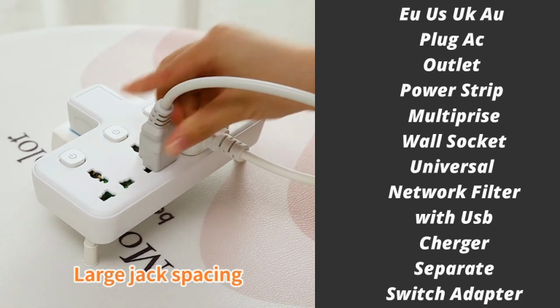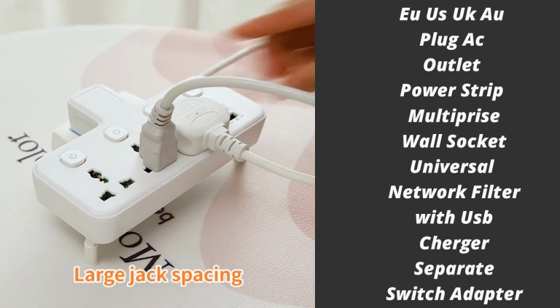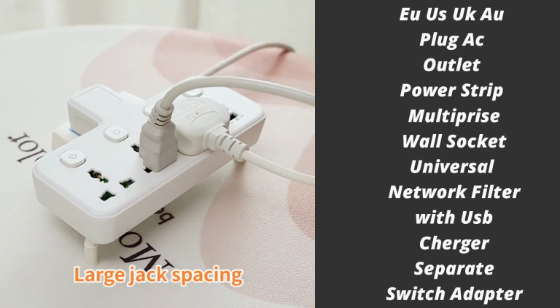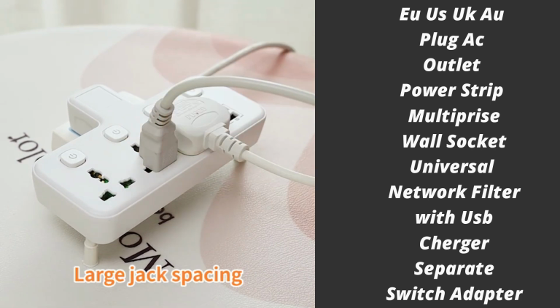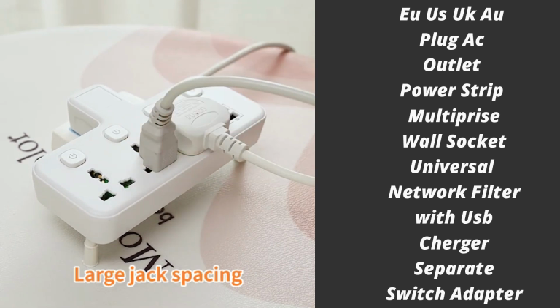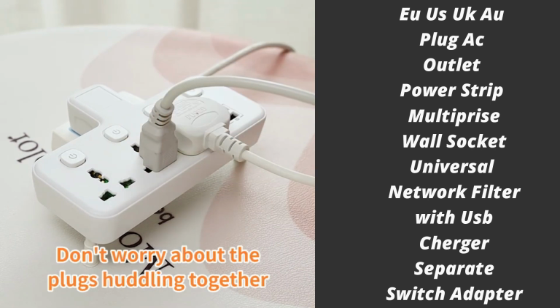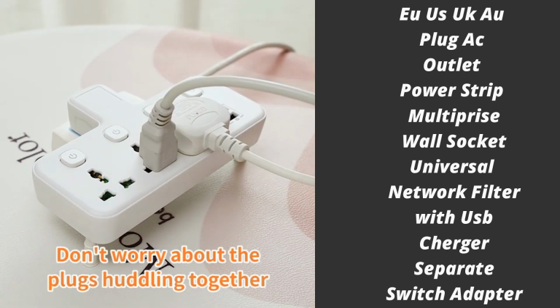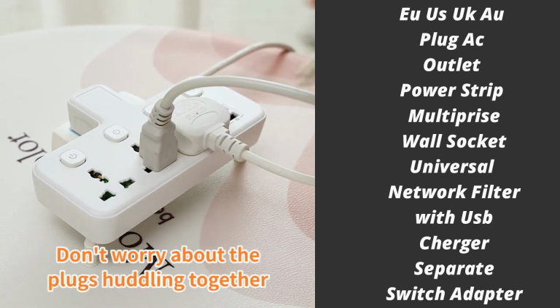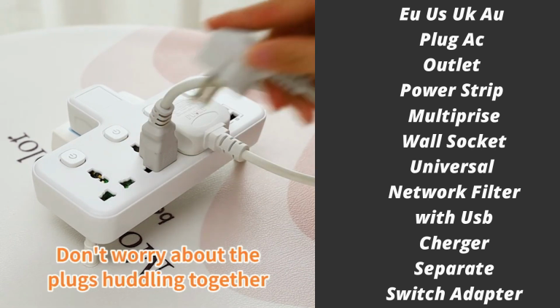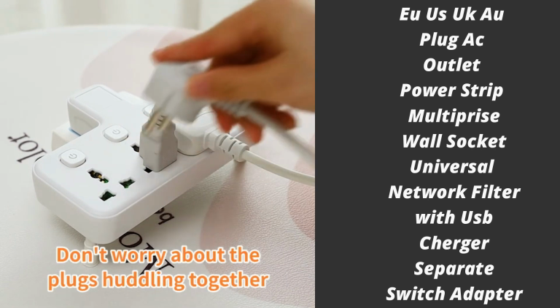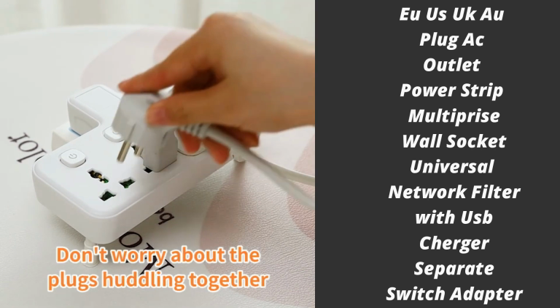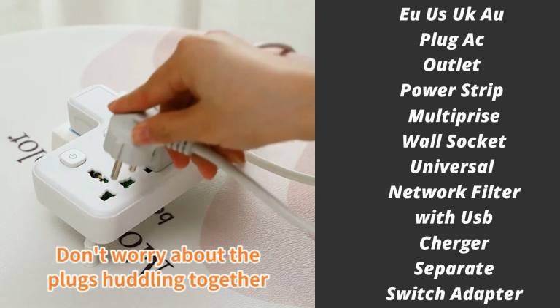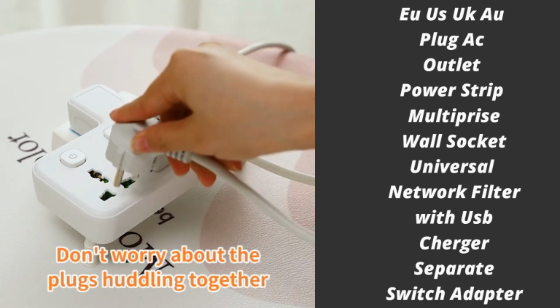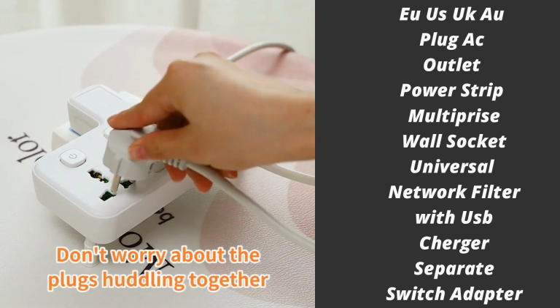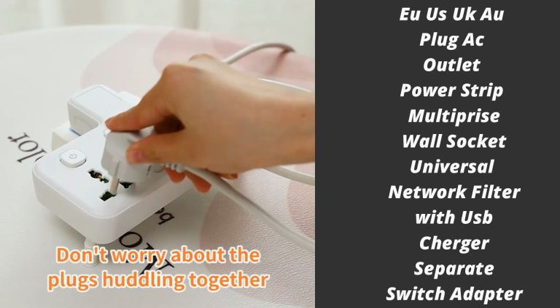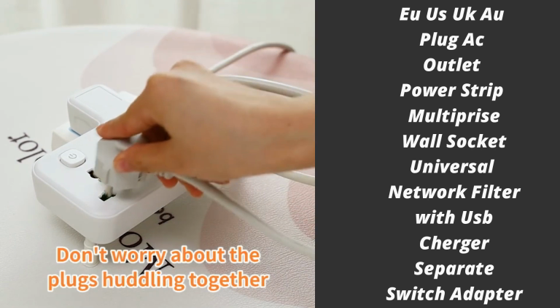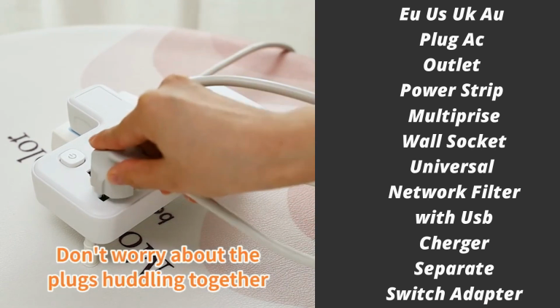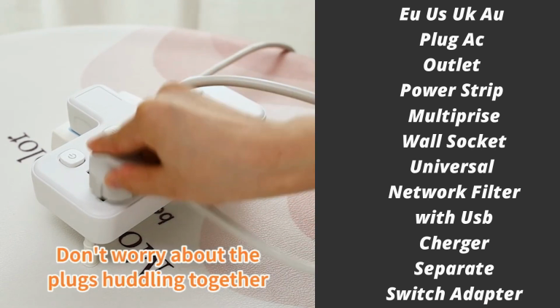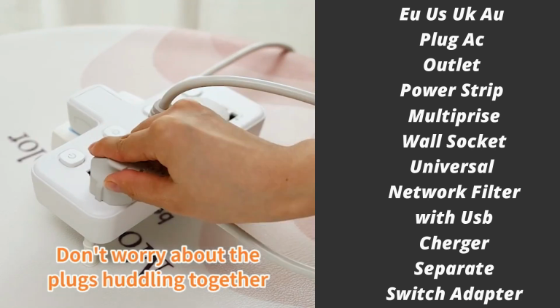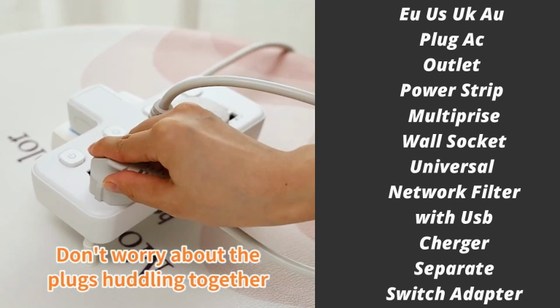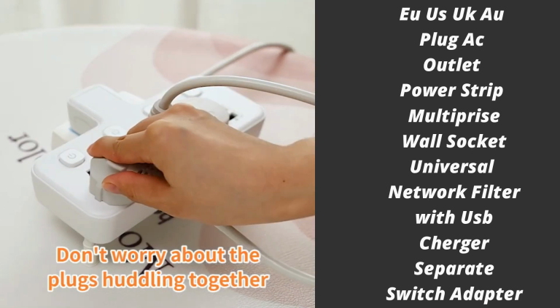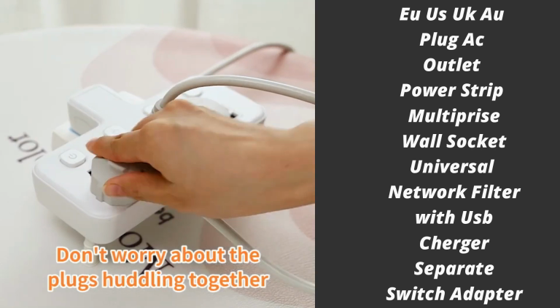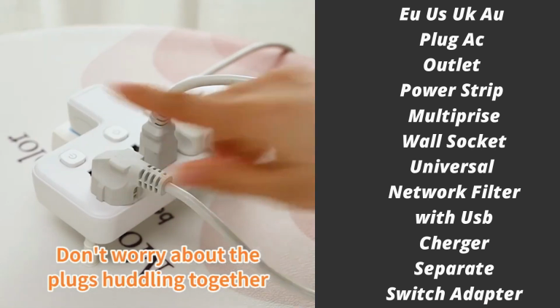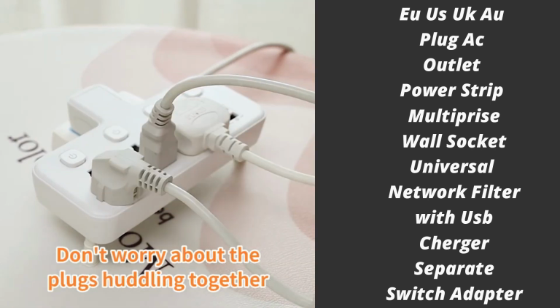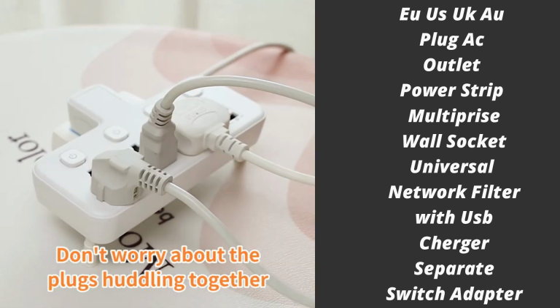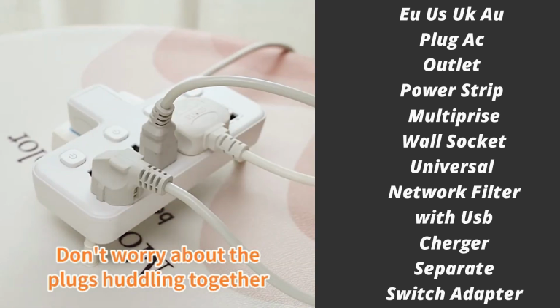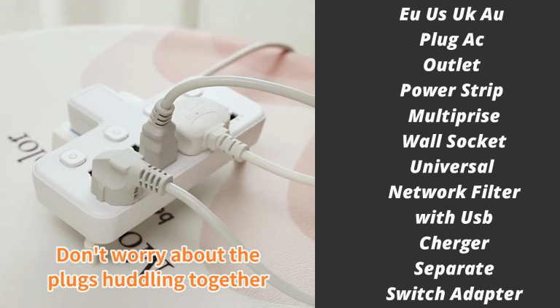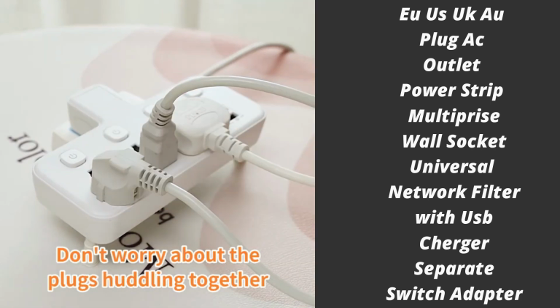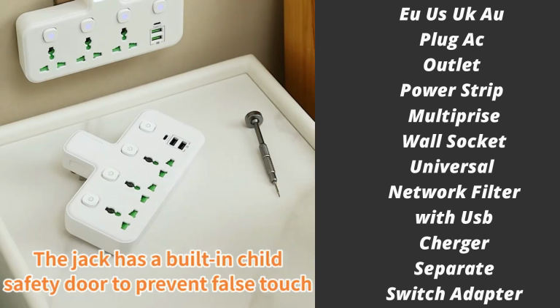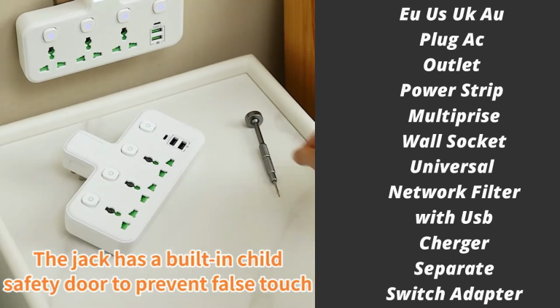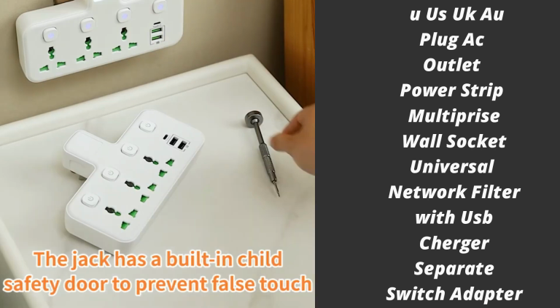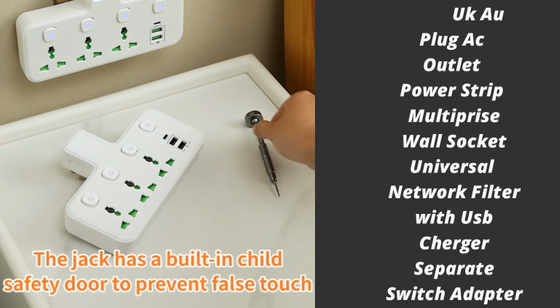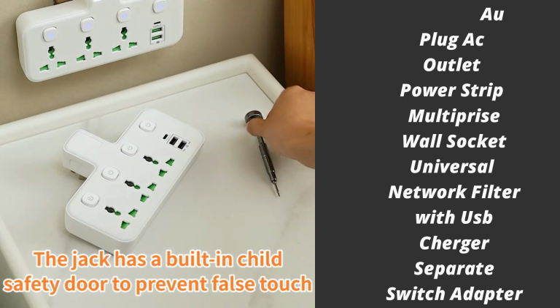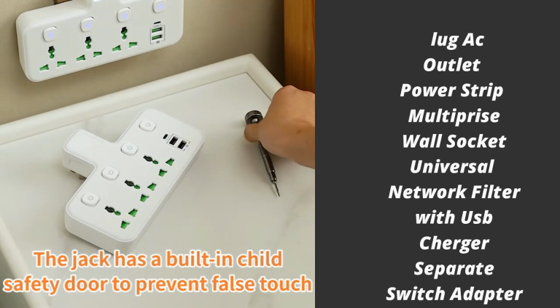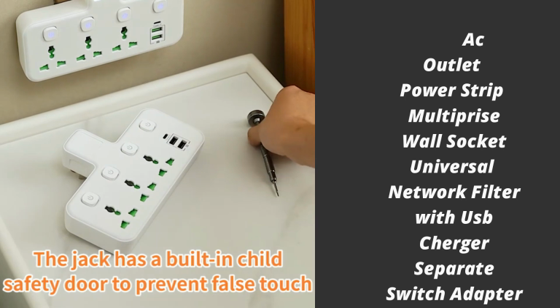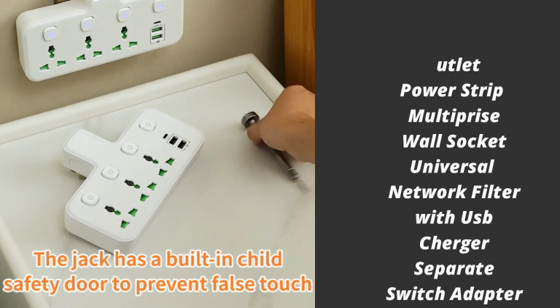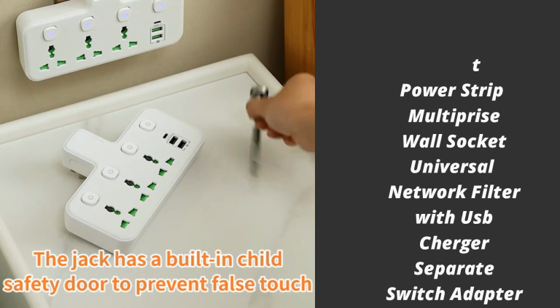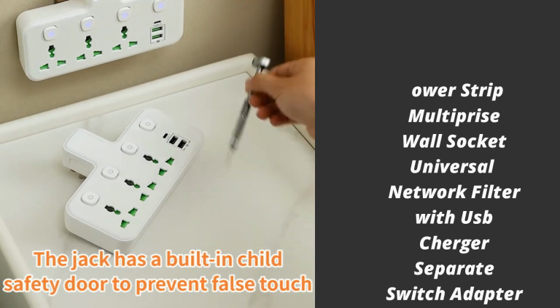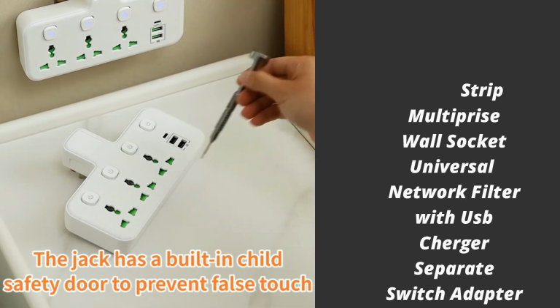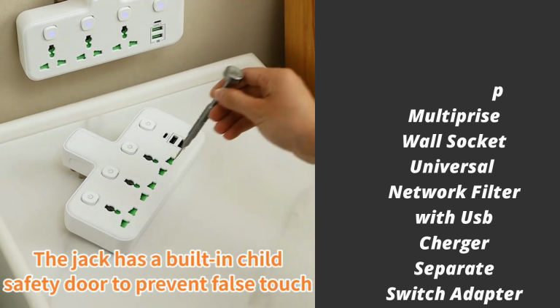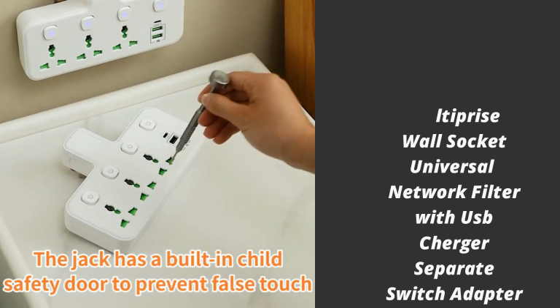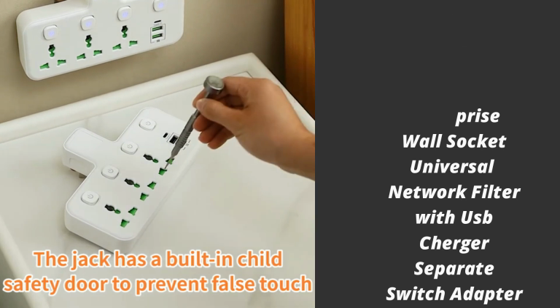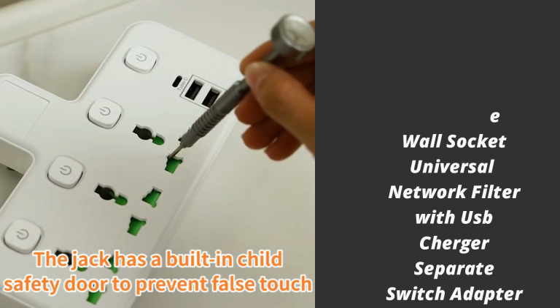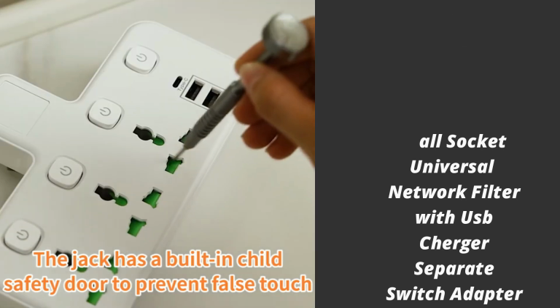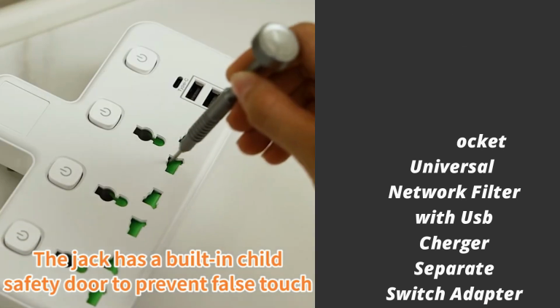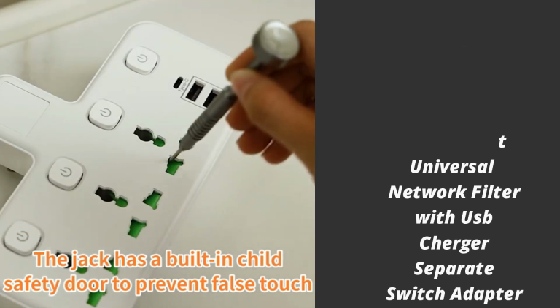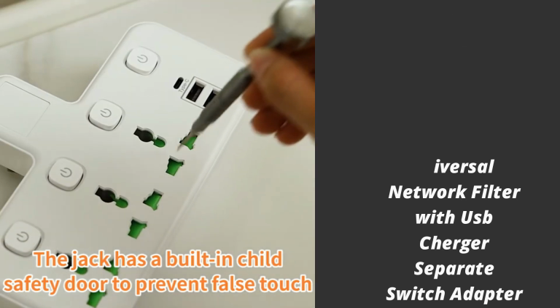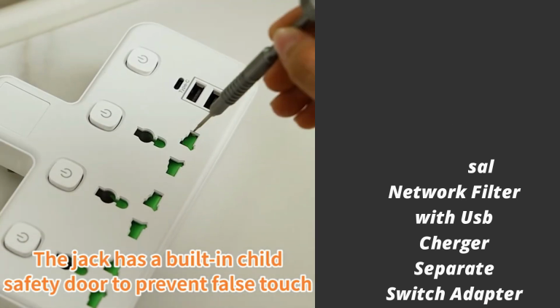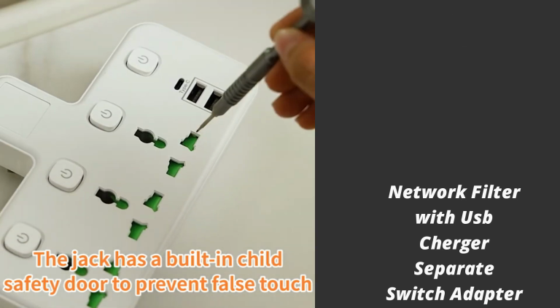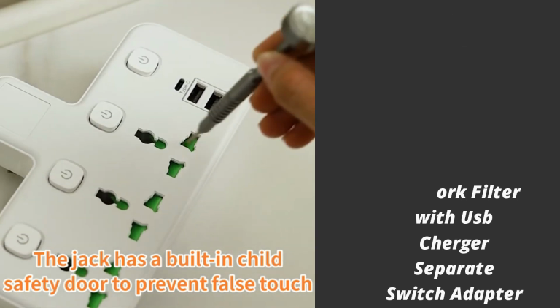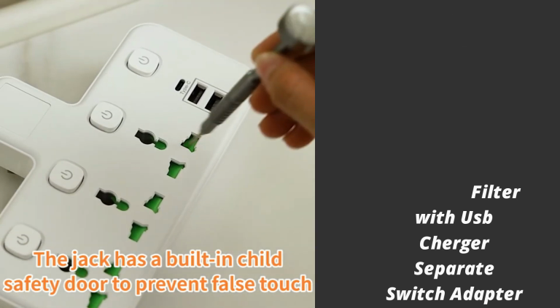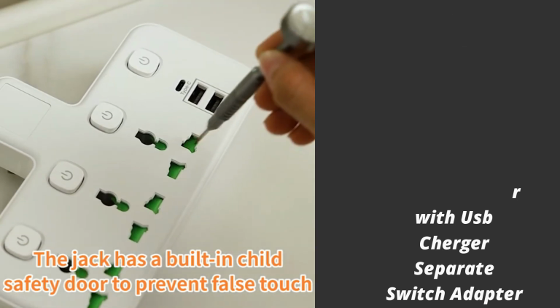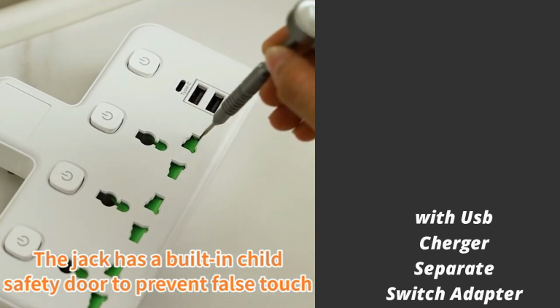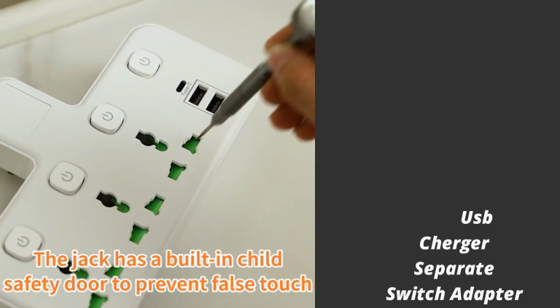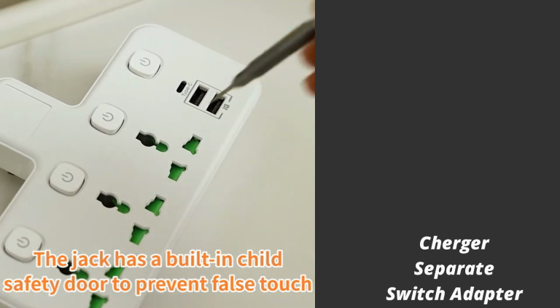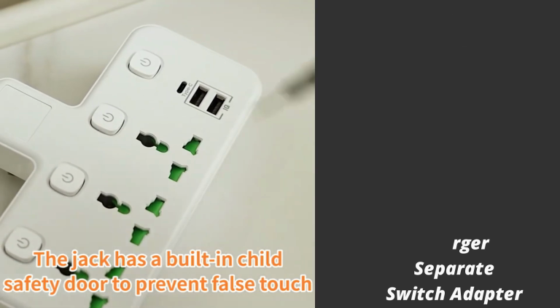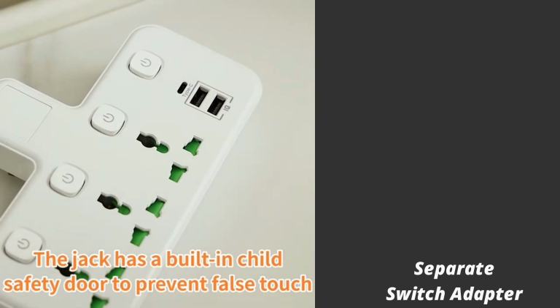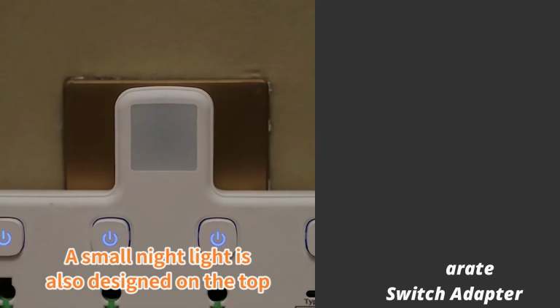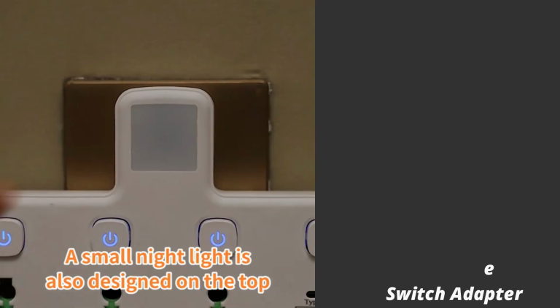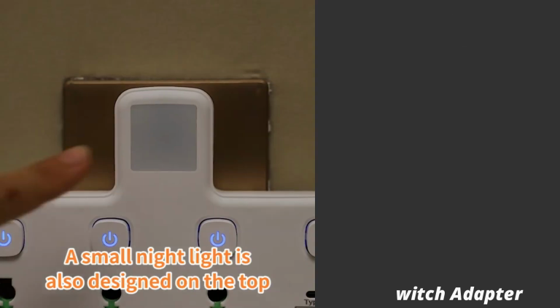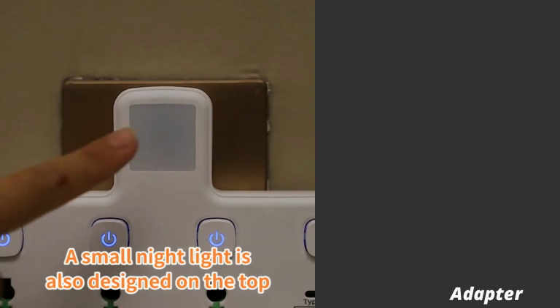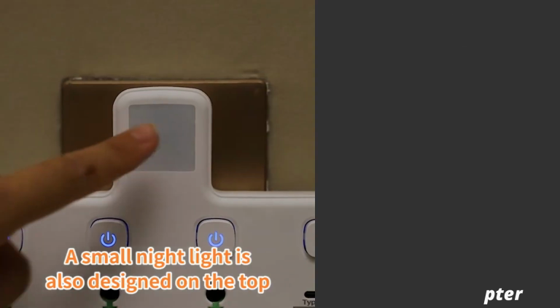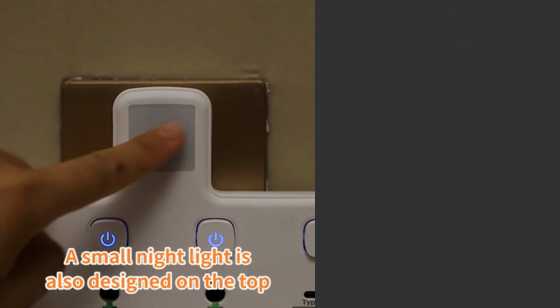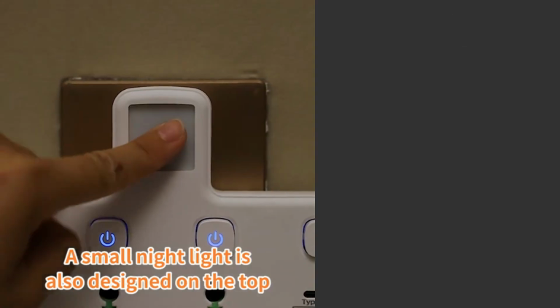While the two USB-C ports can charge a MacBook, iPhone, iPad, AirPods, or other device that charges over USB-C.